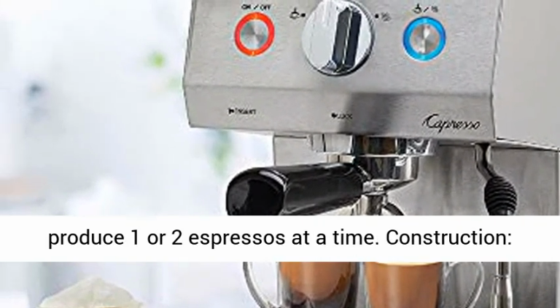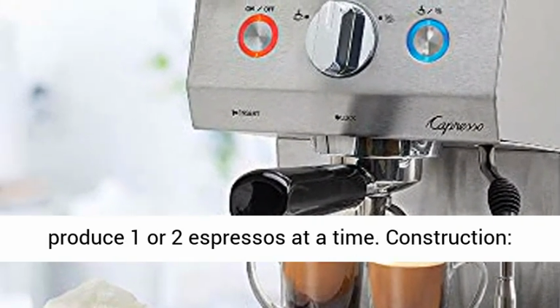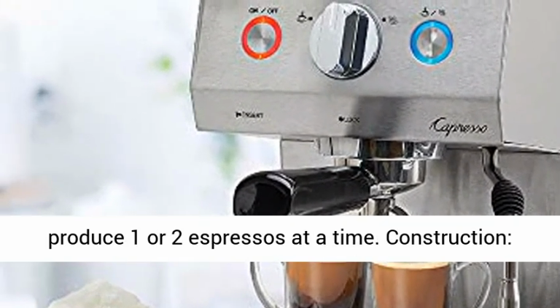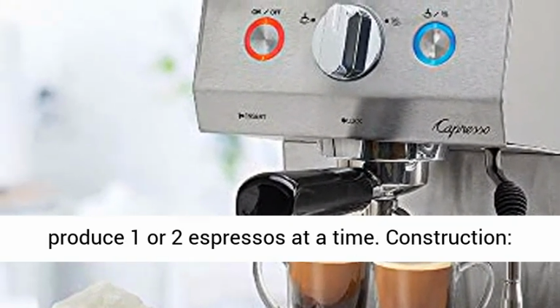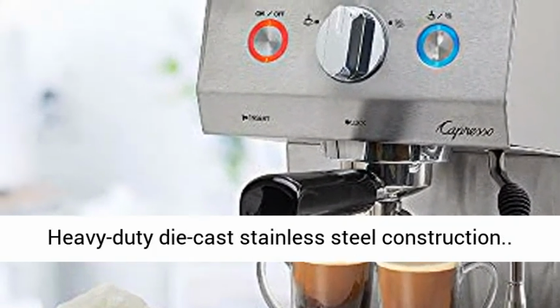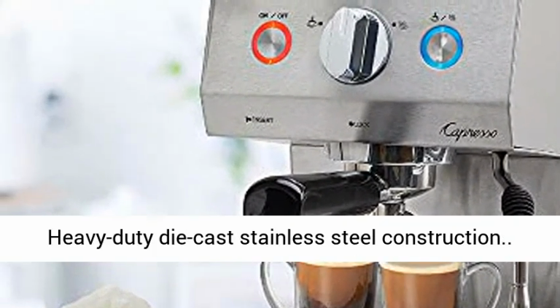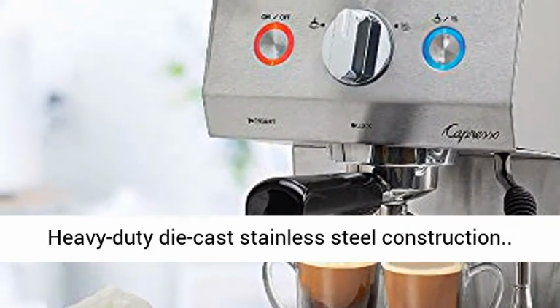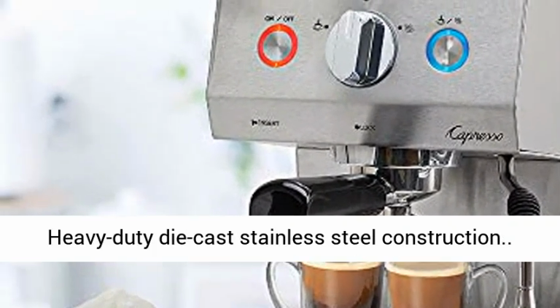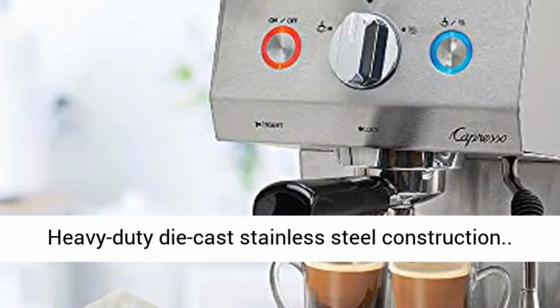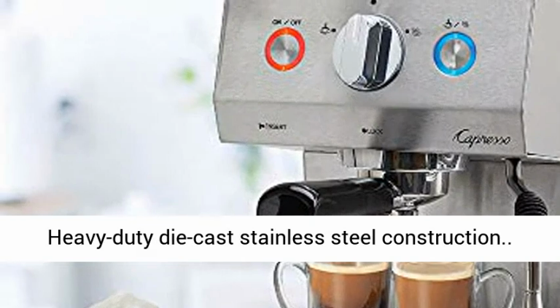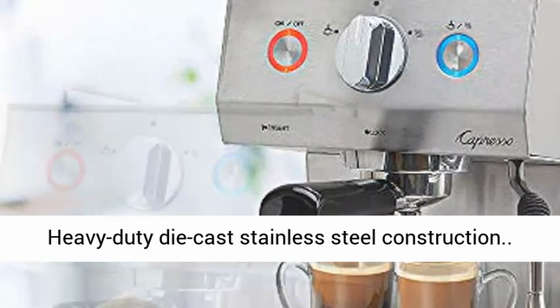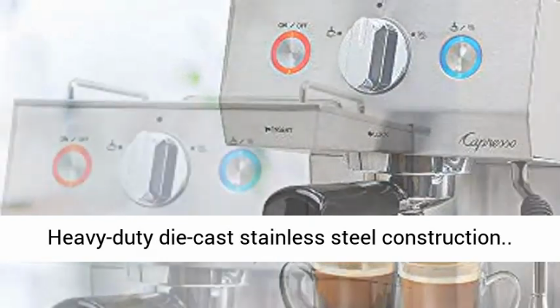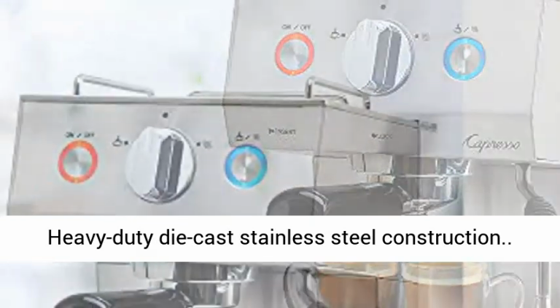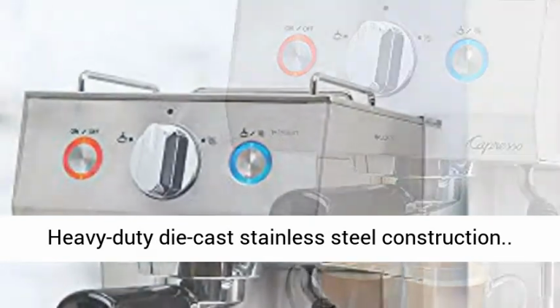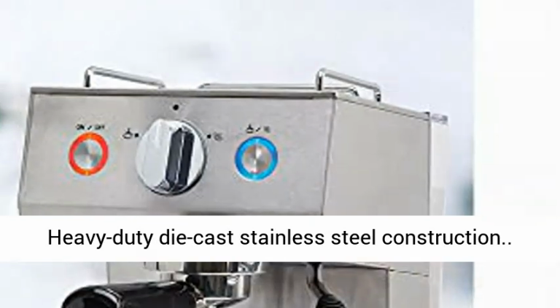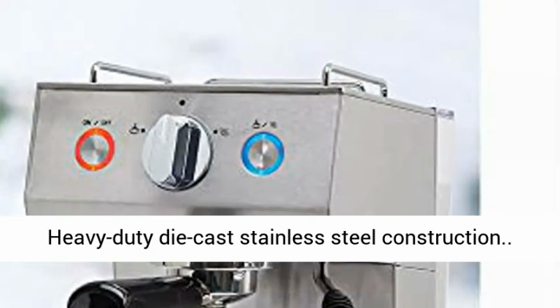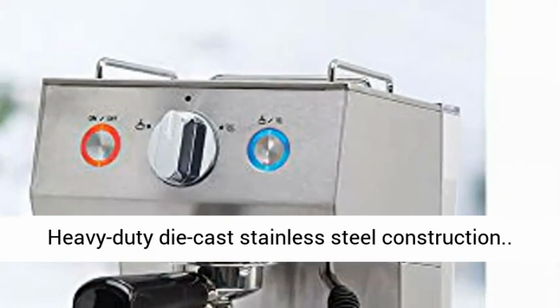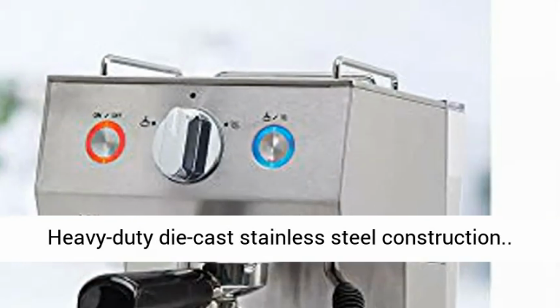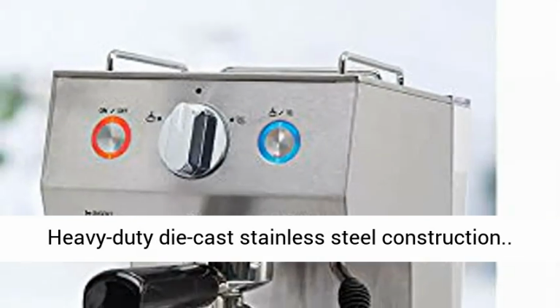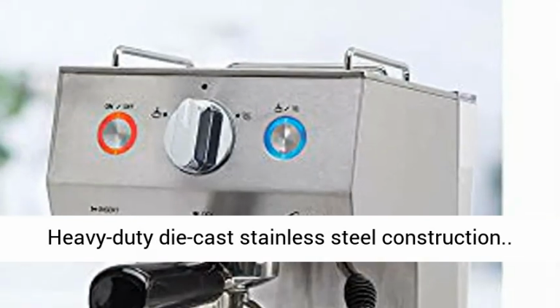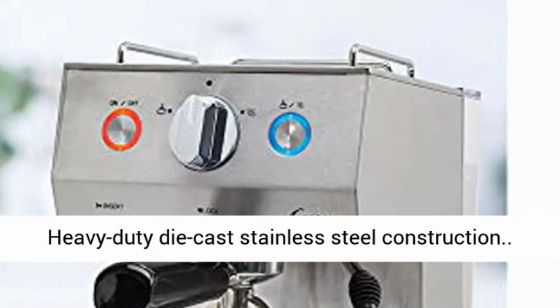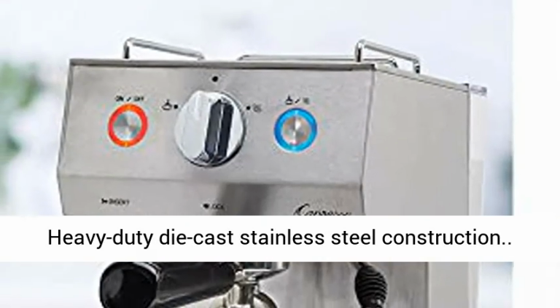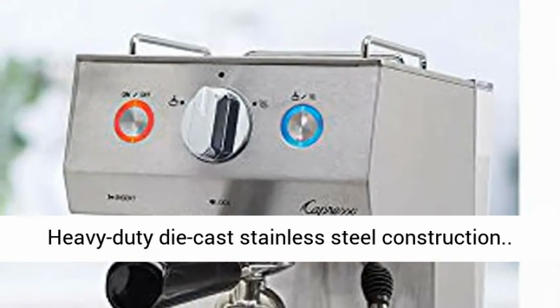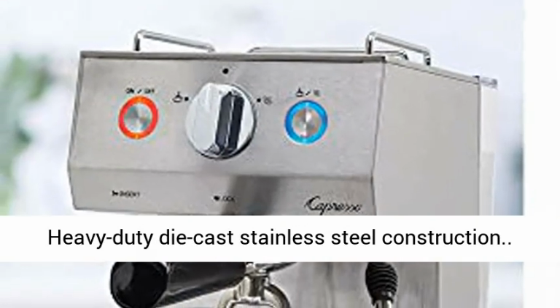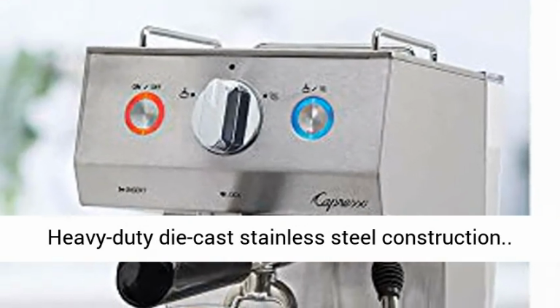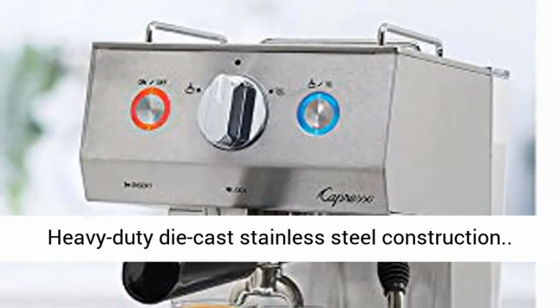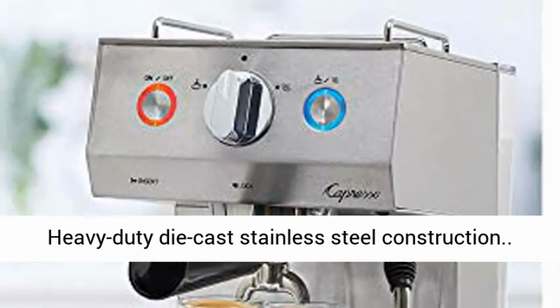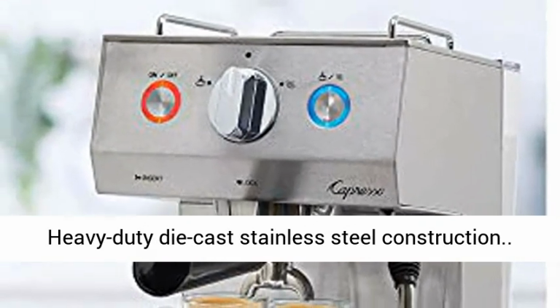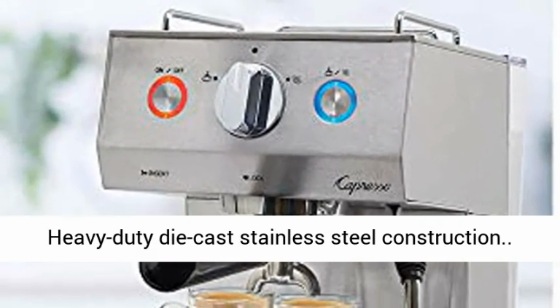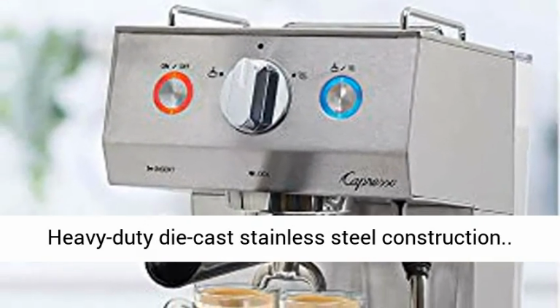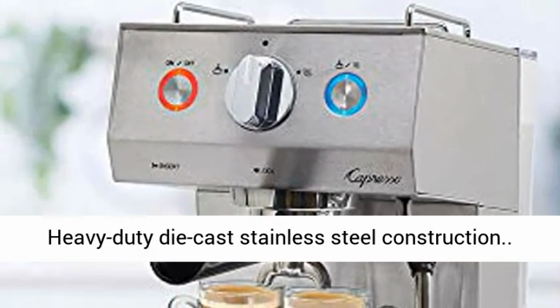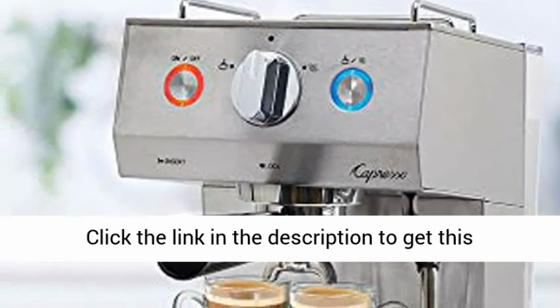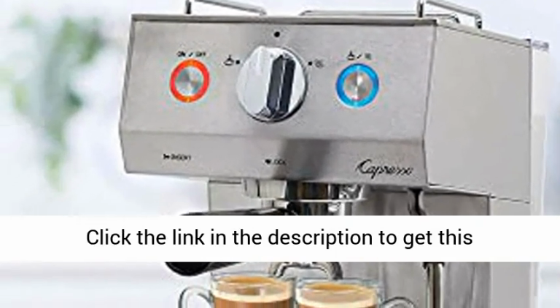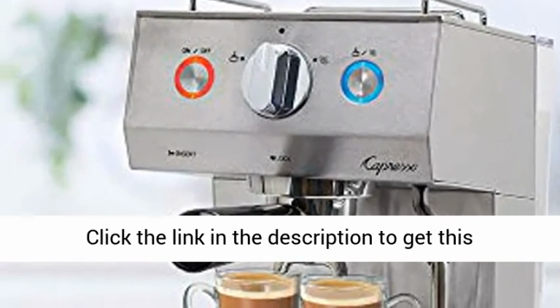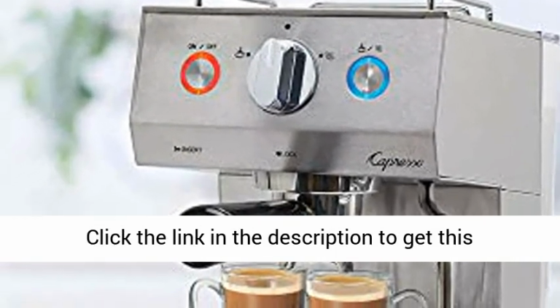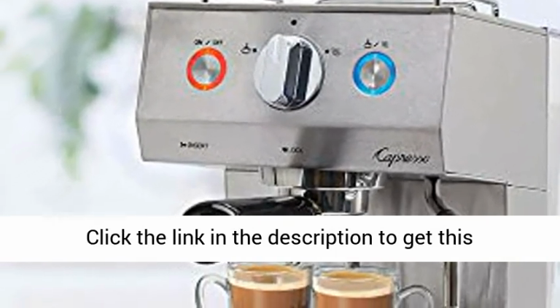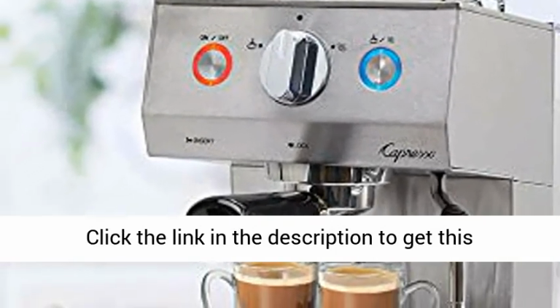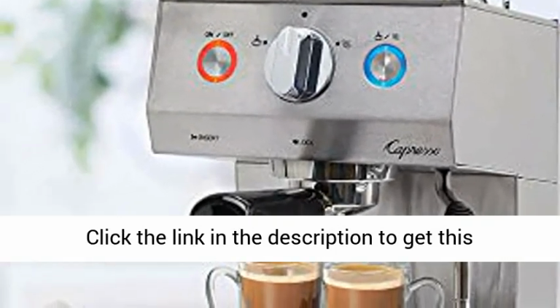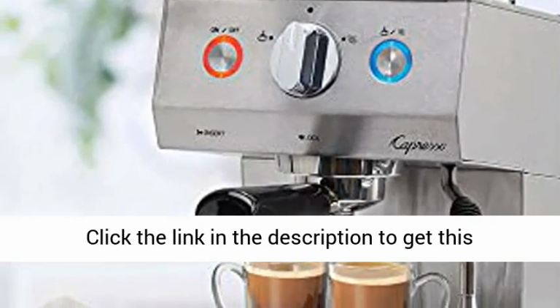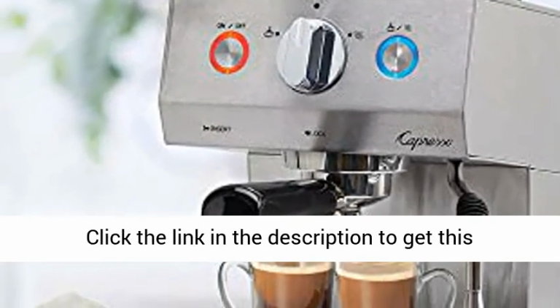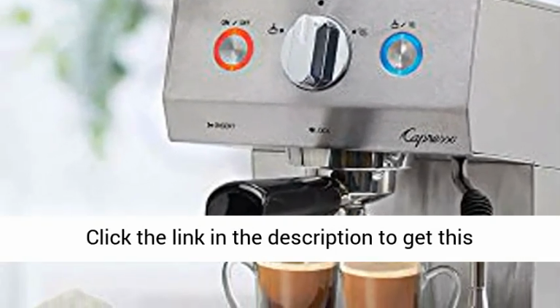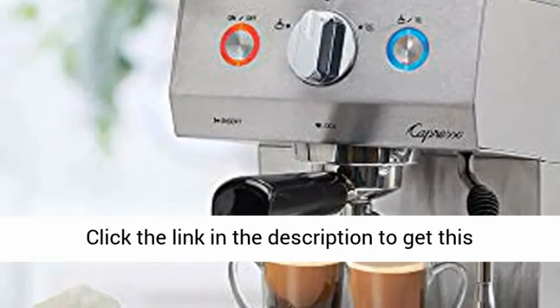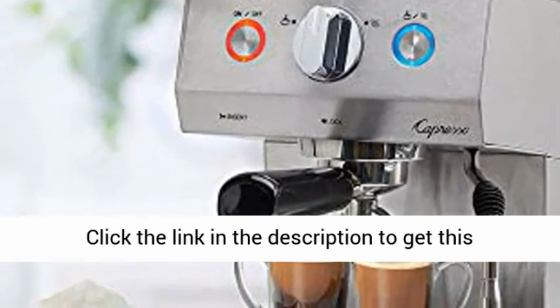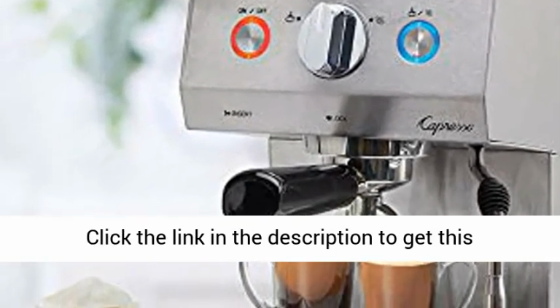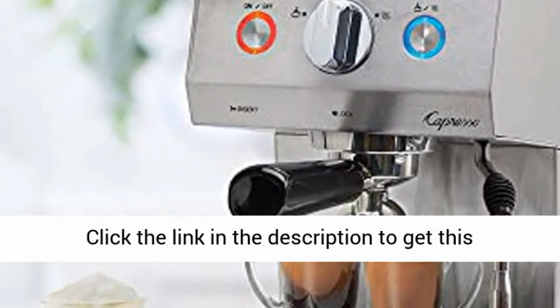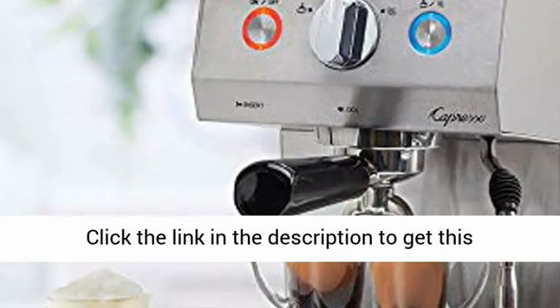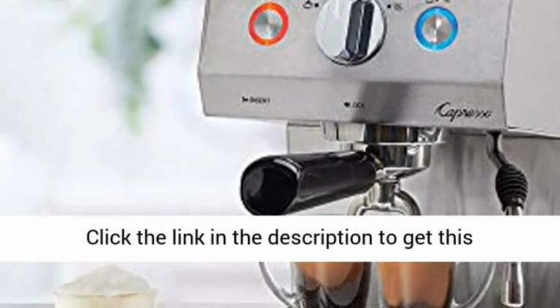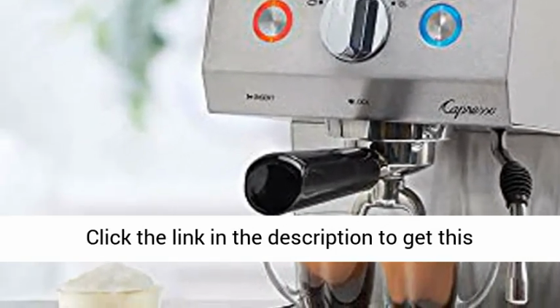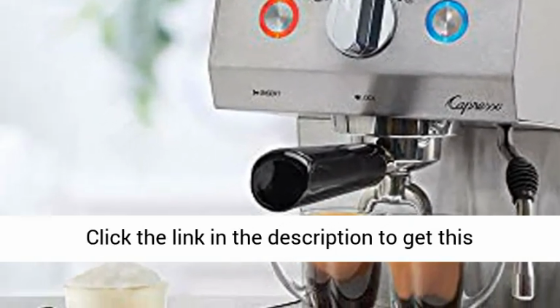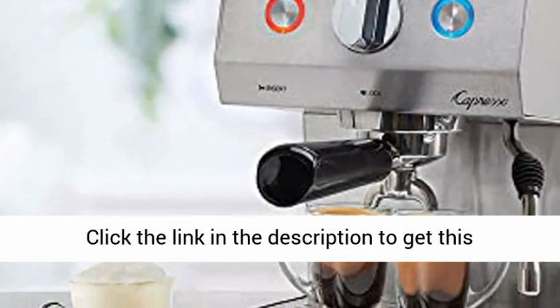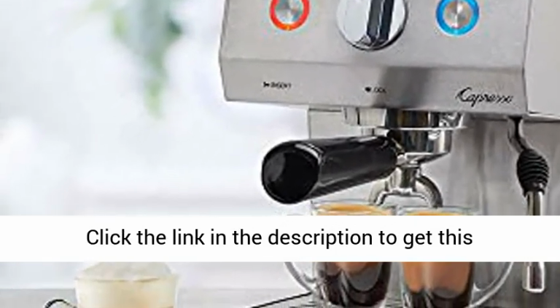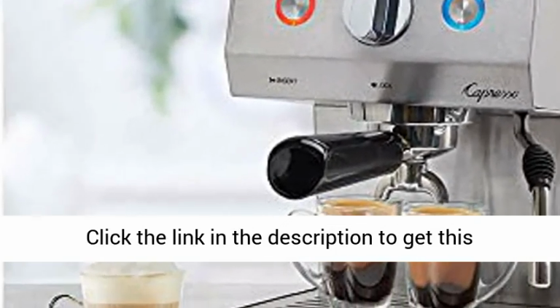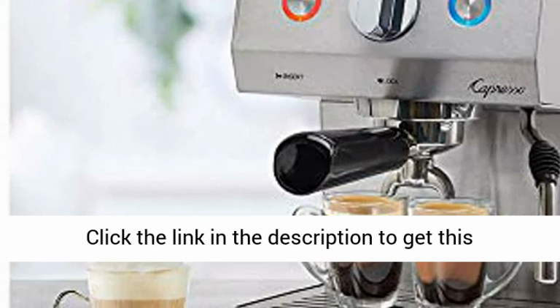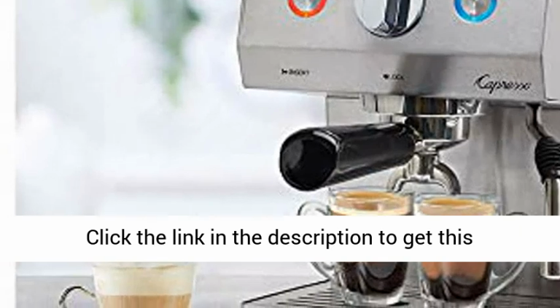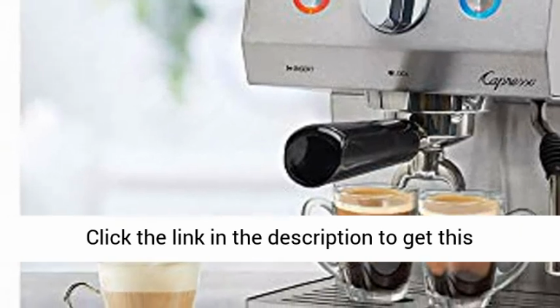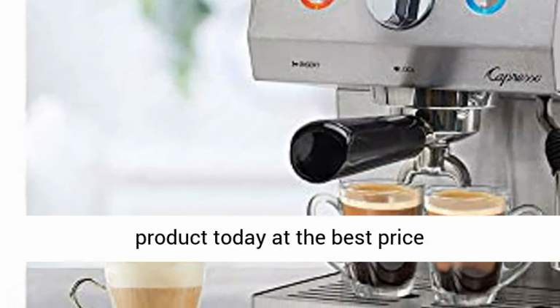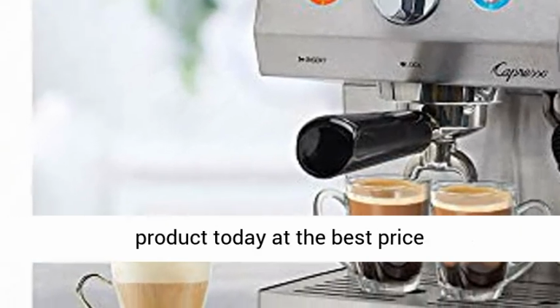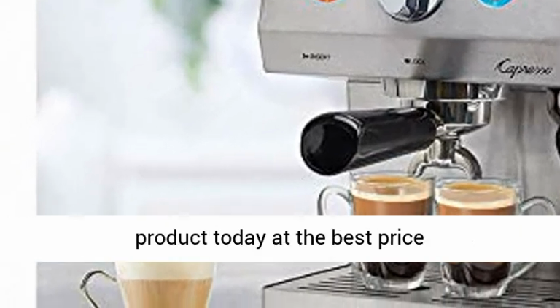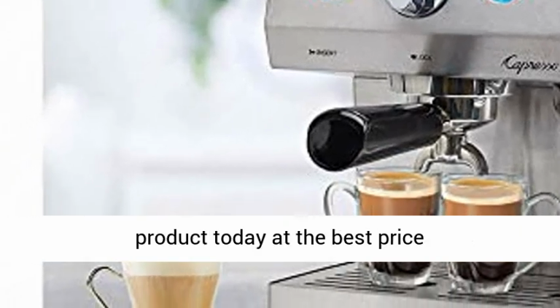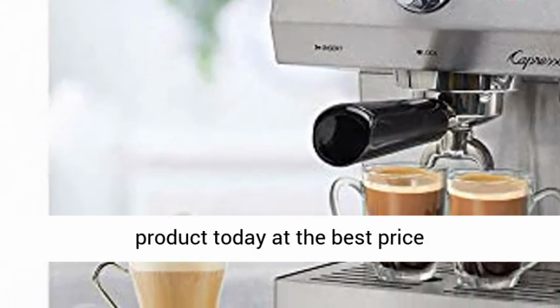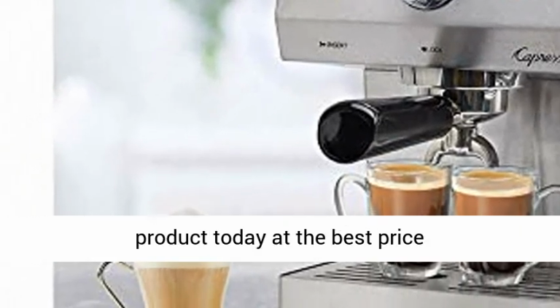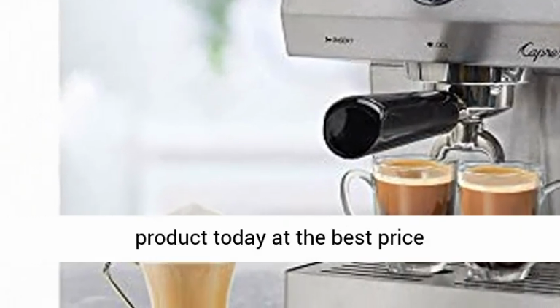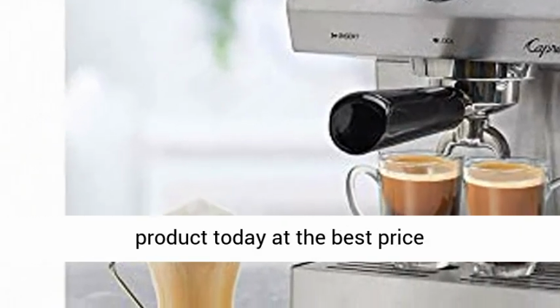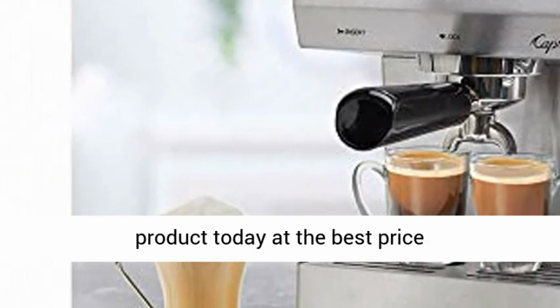Heavy Duty Die Cast Stainless Steel Construction. Click the link in the description to get this product today at the best price.